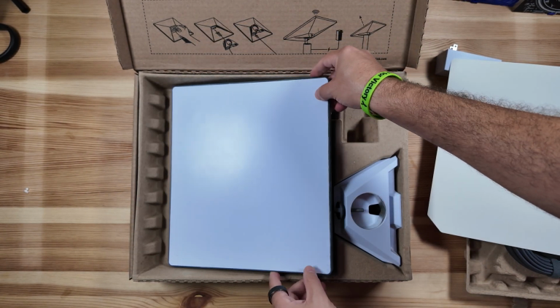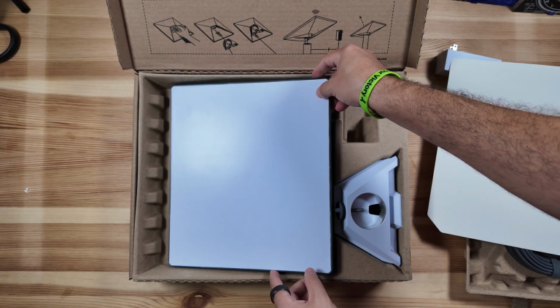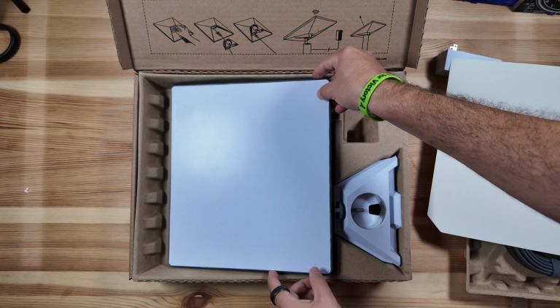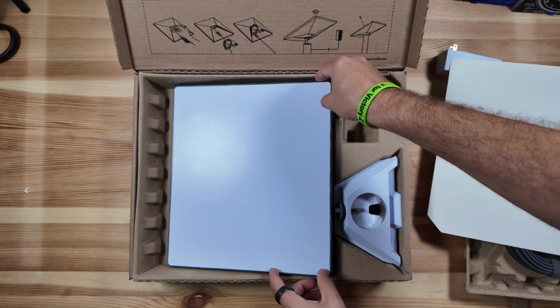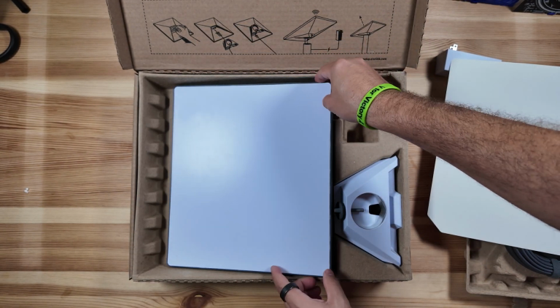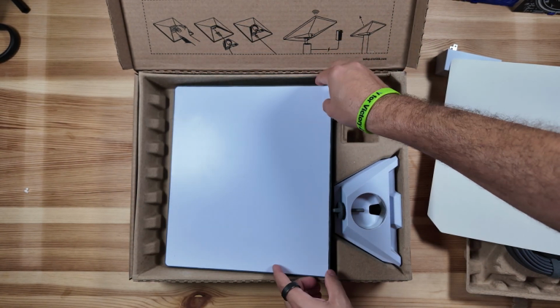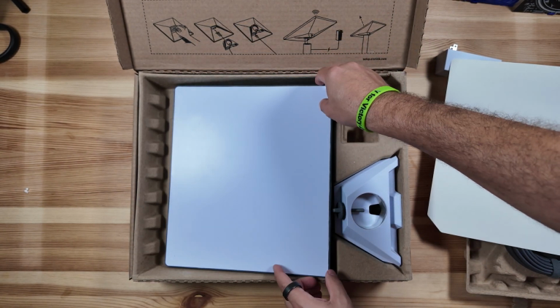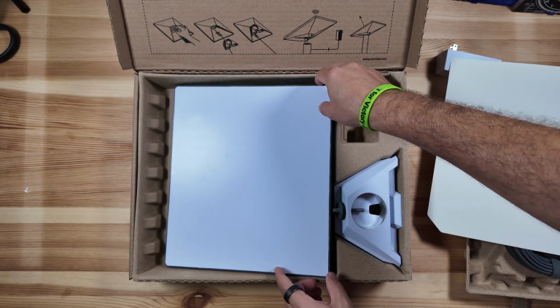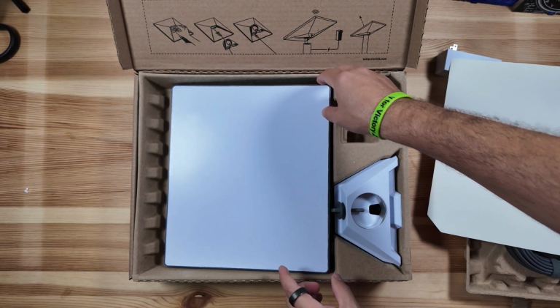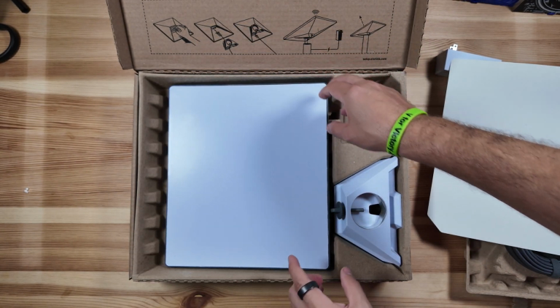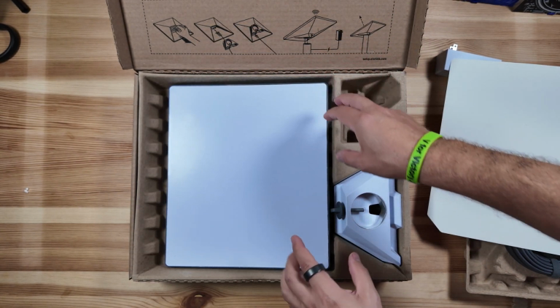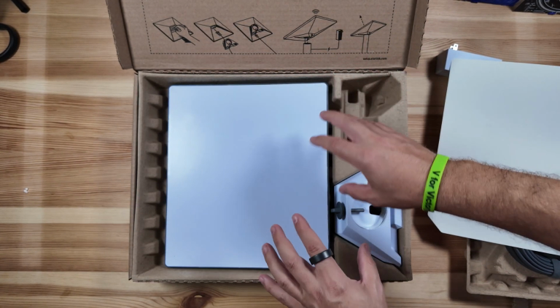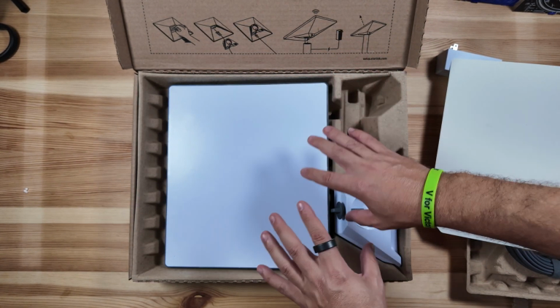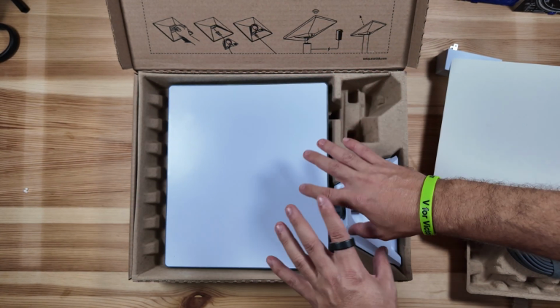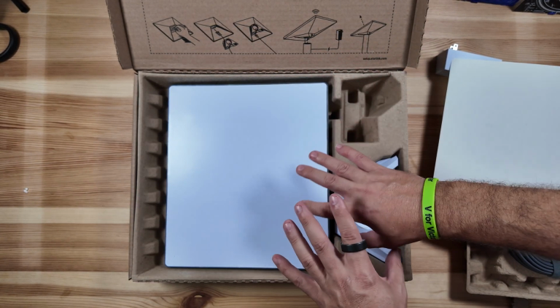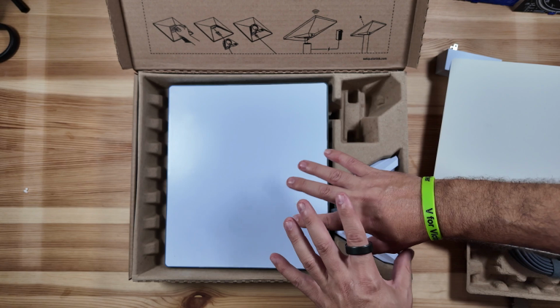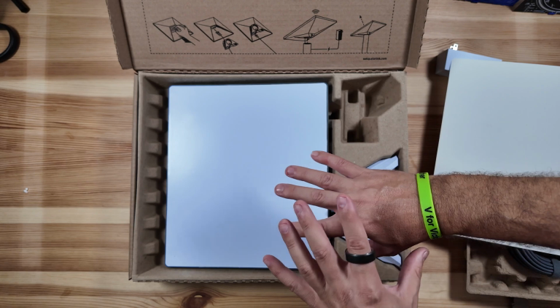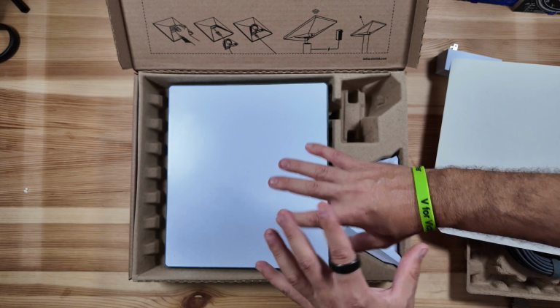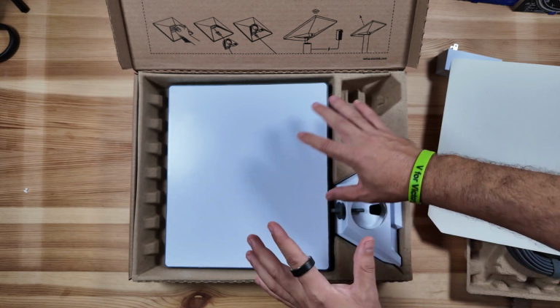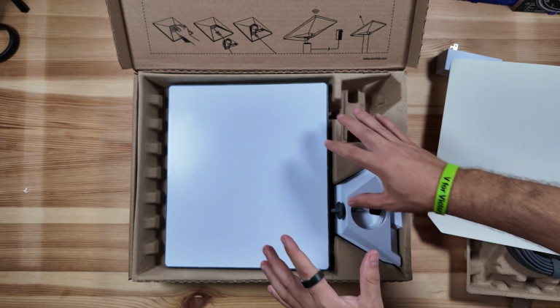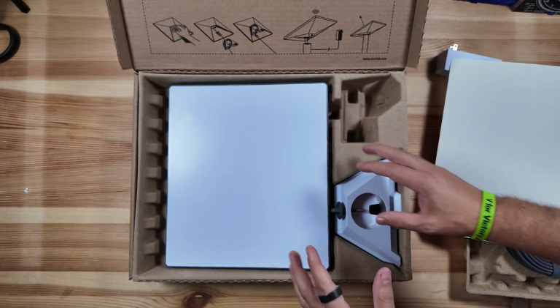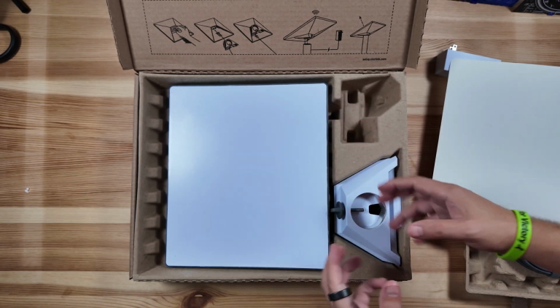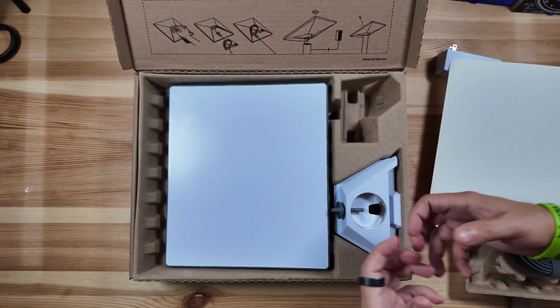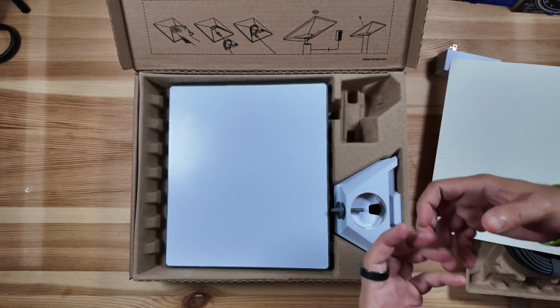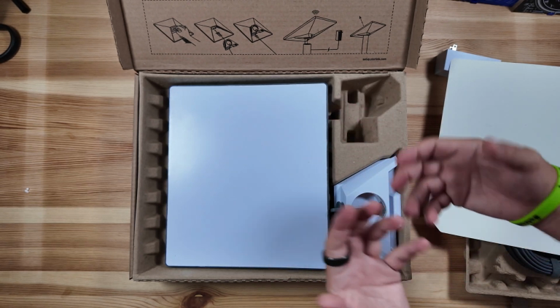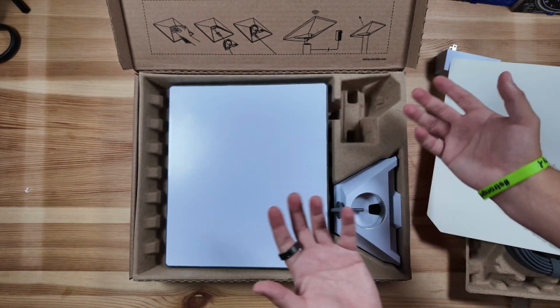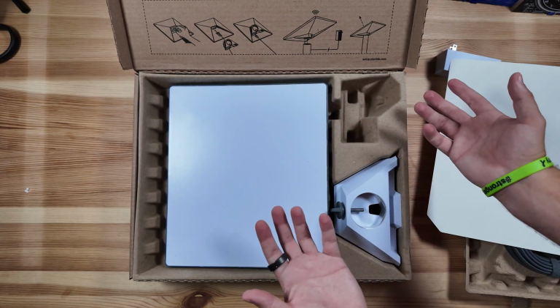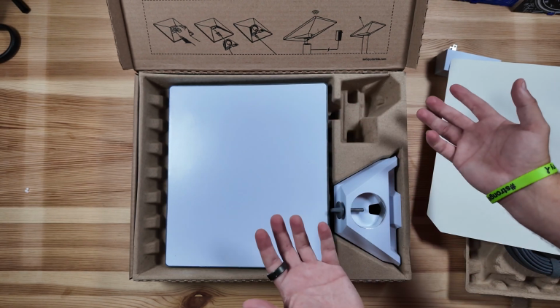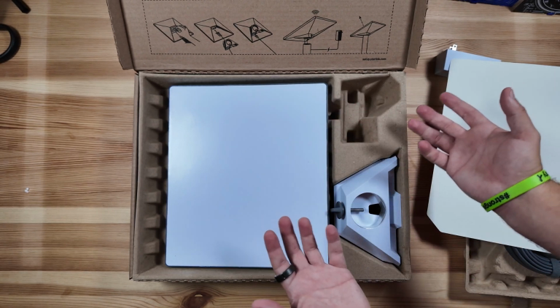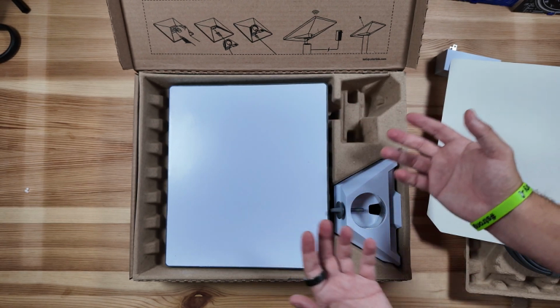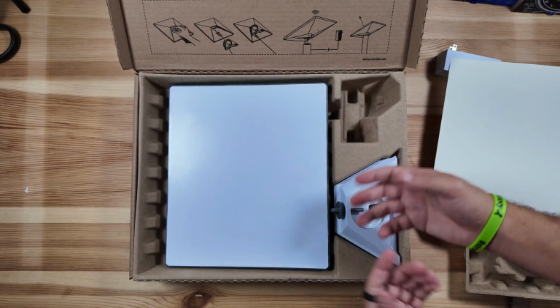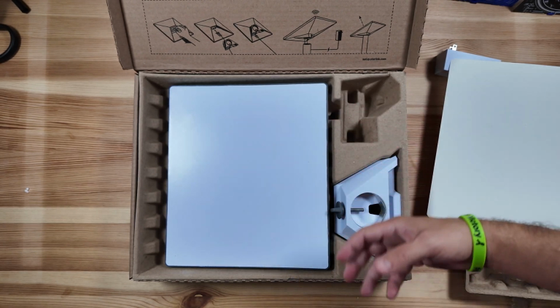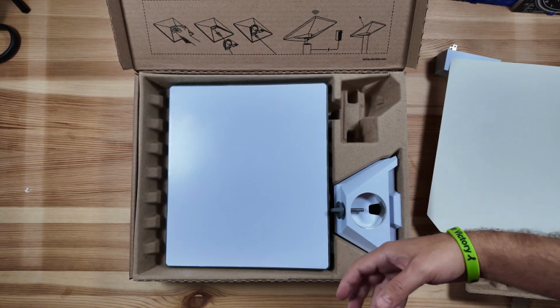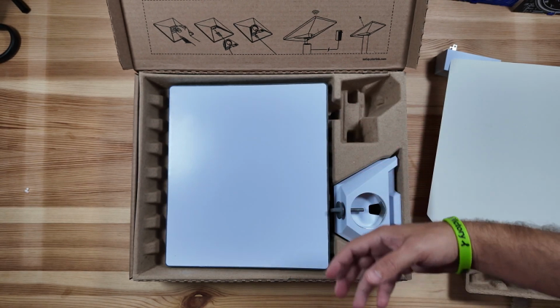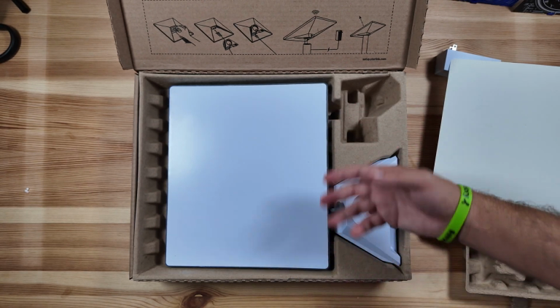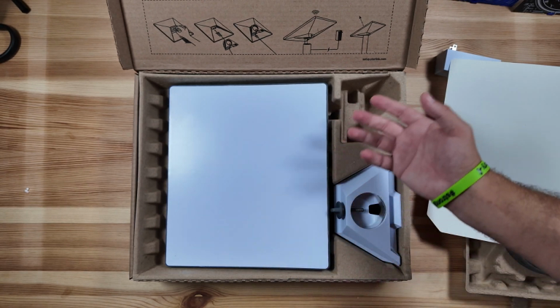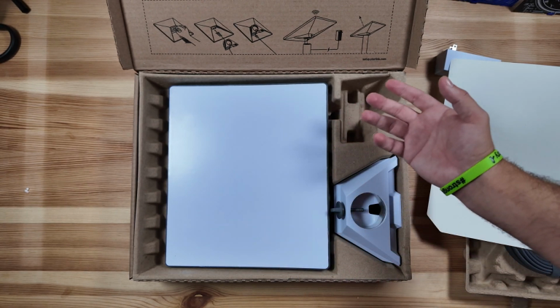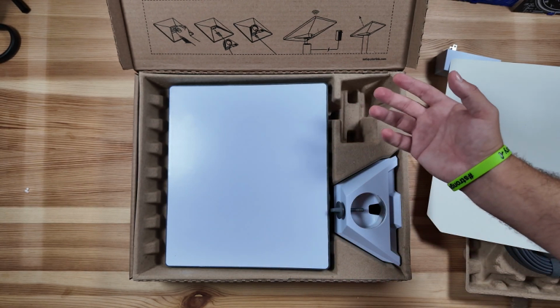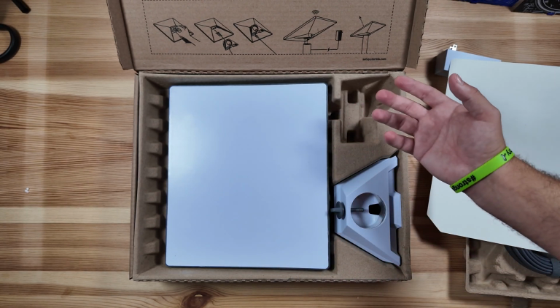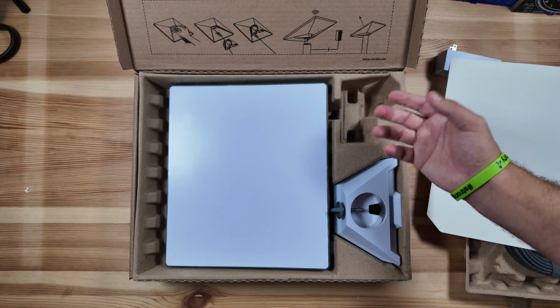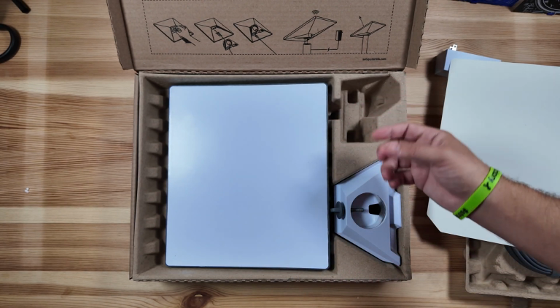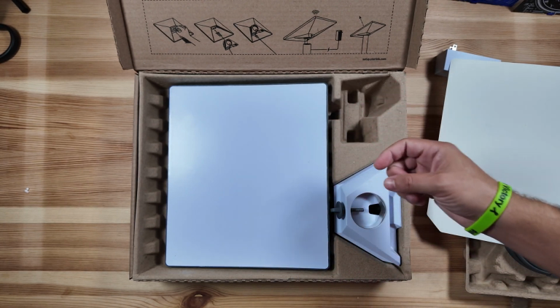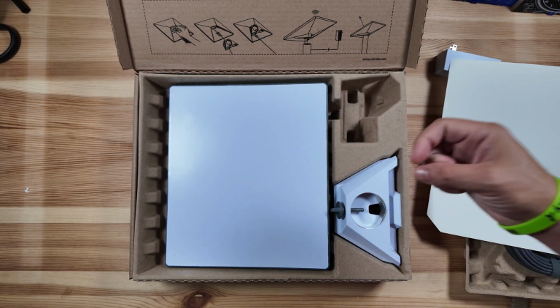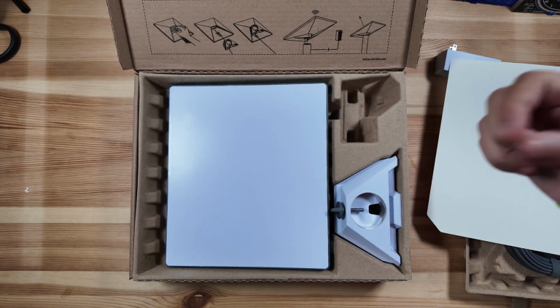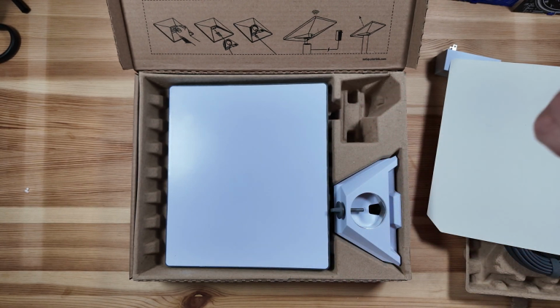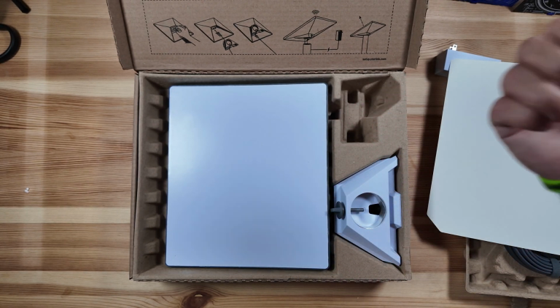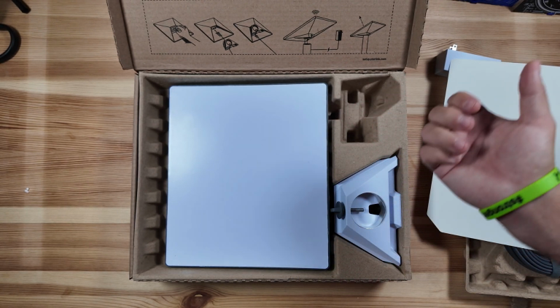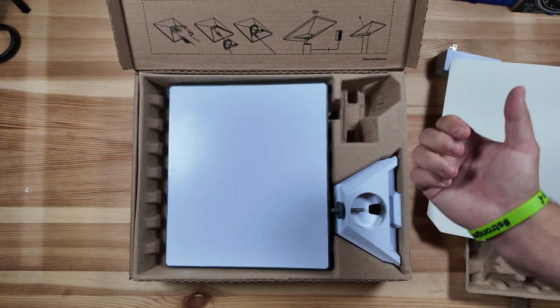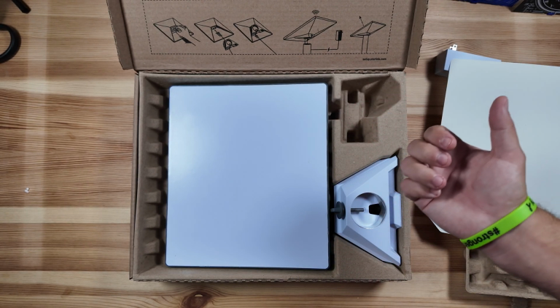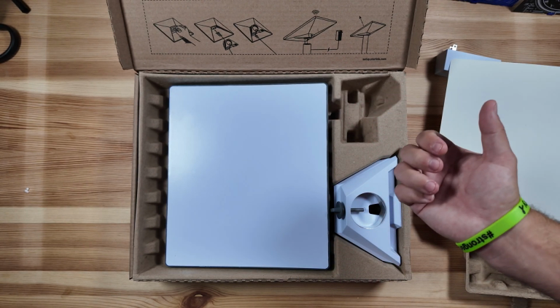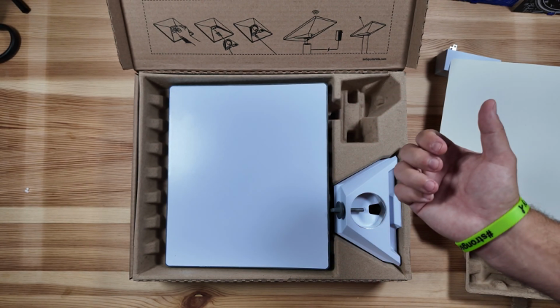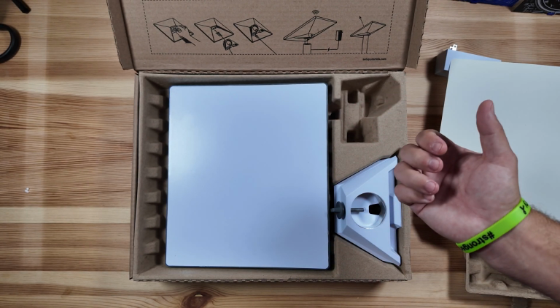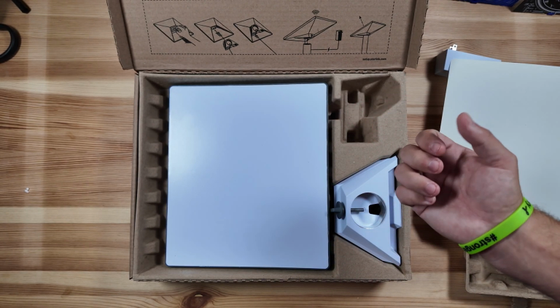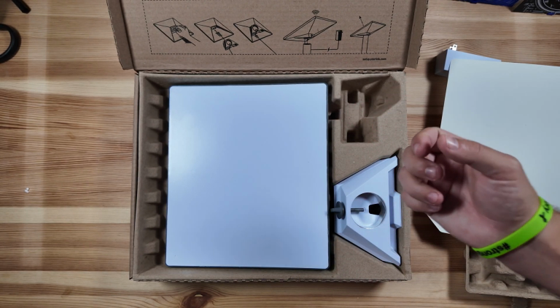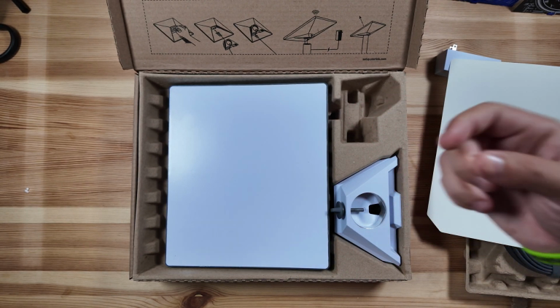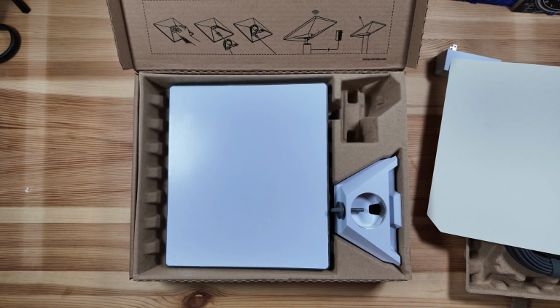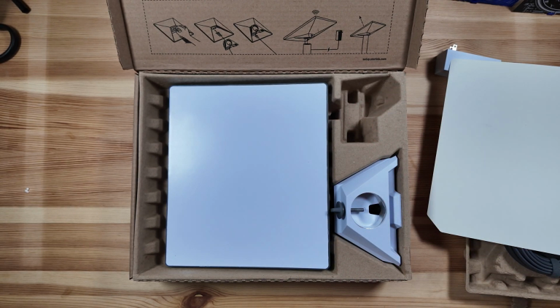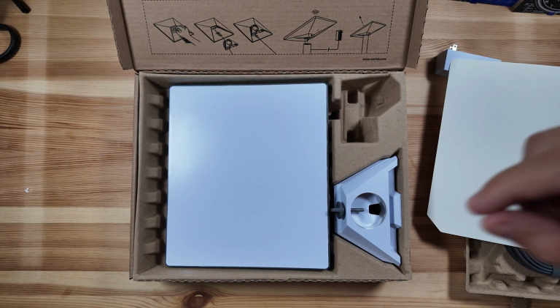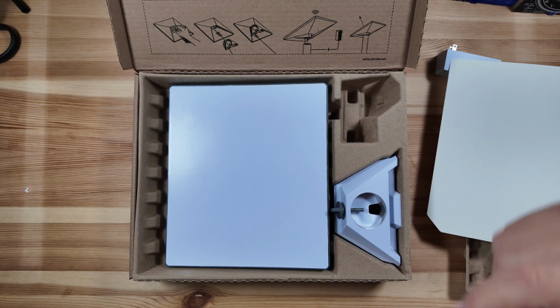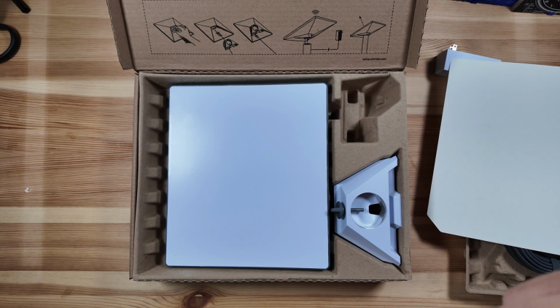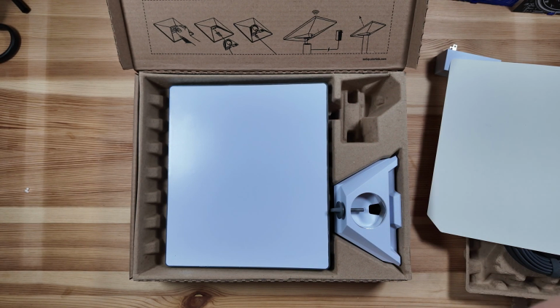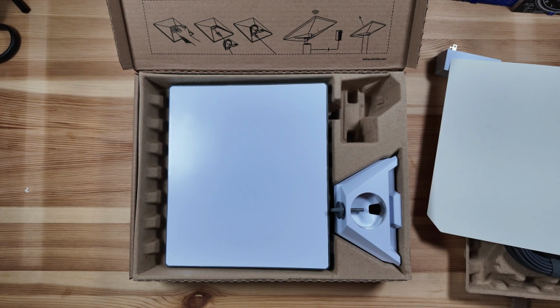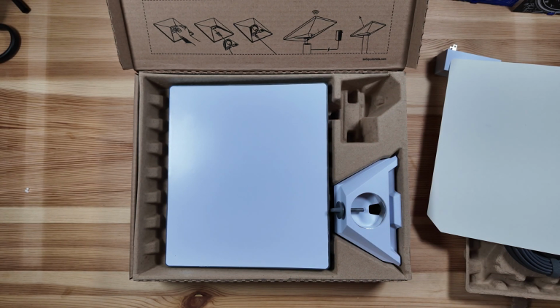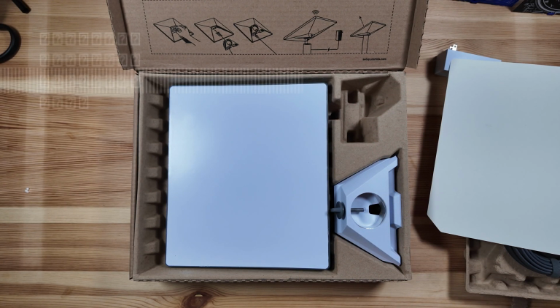I'm going to go ahead and get this all set up now. The unboxing experience is pretty simple — I'll run this outside and we'll be right back.